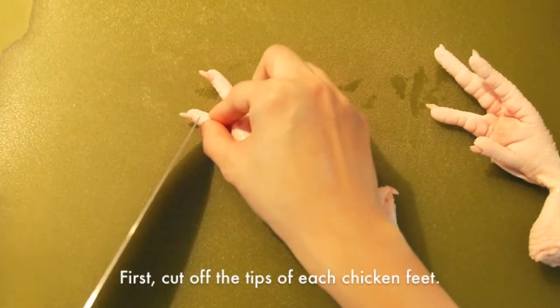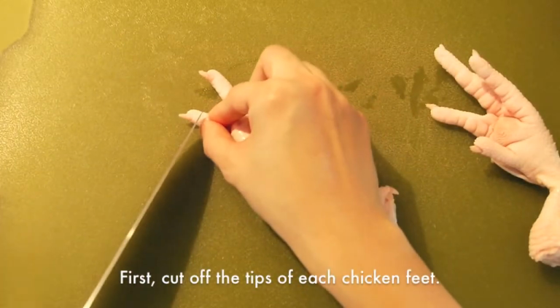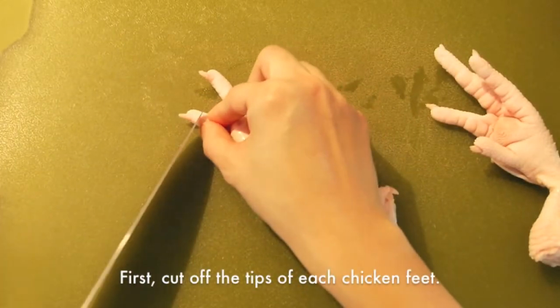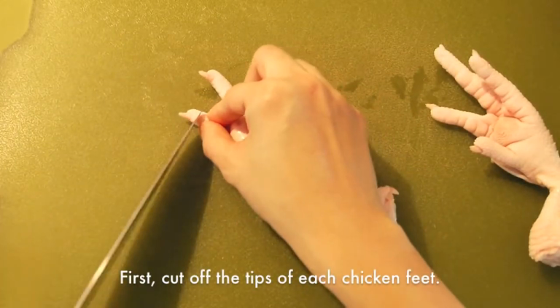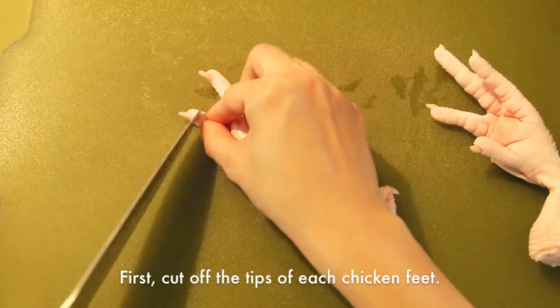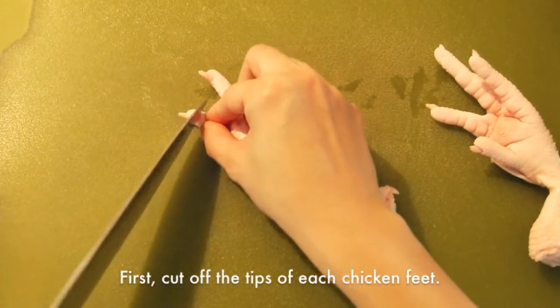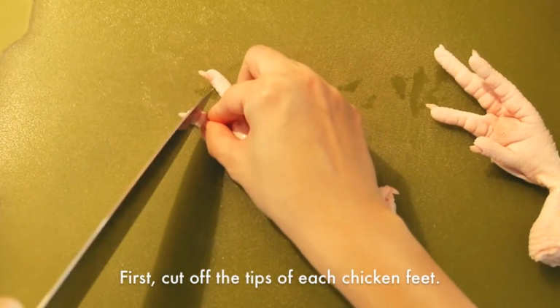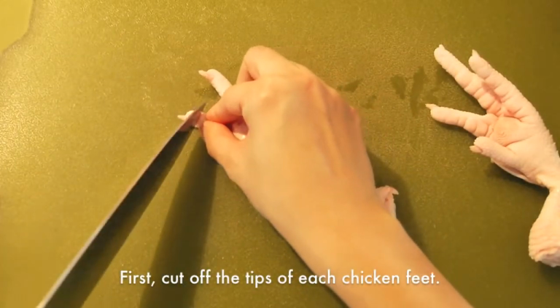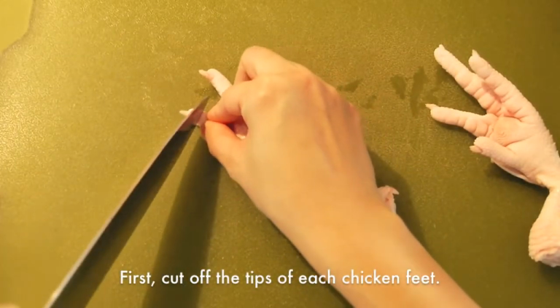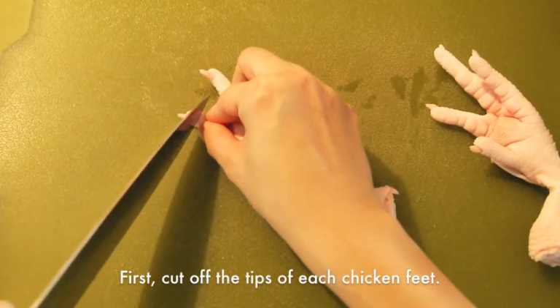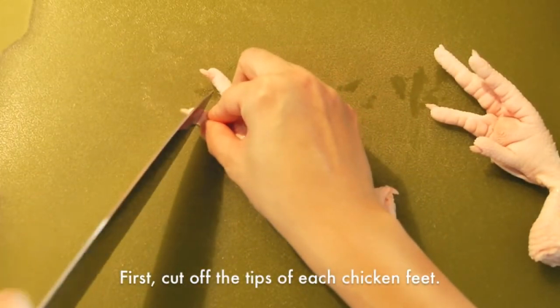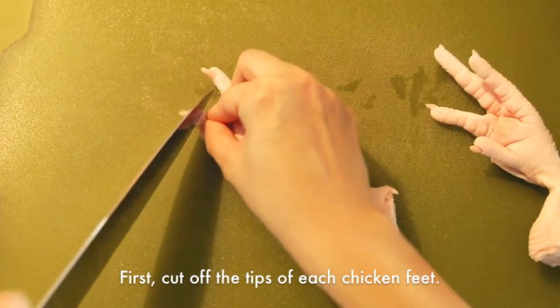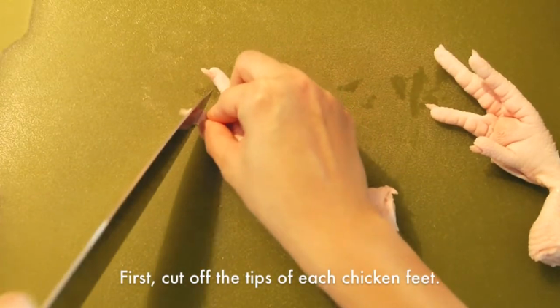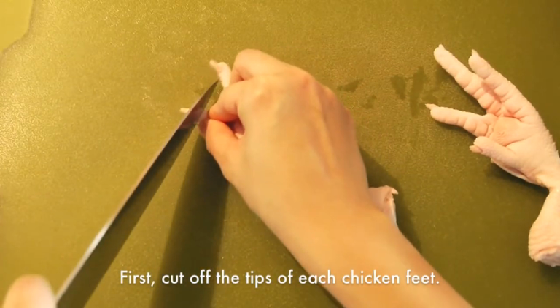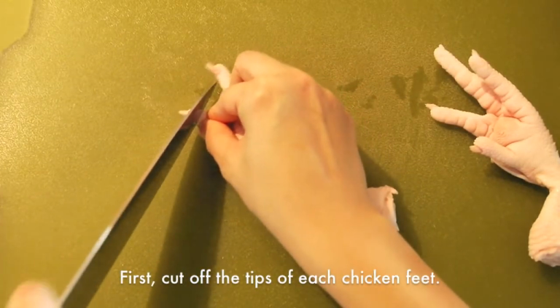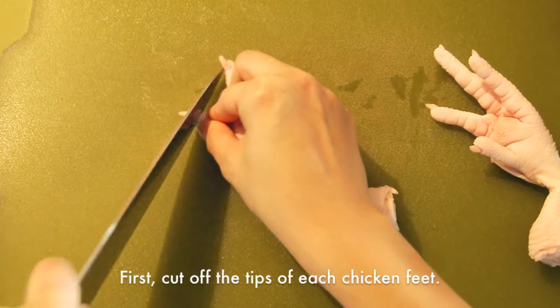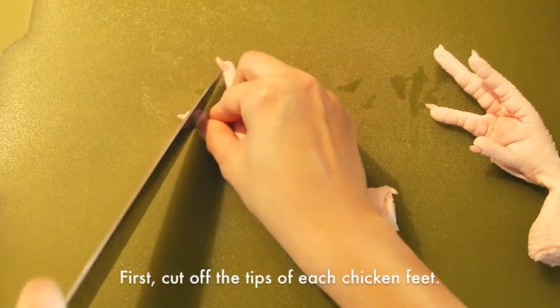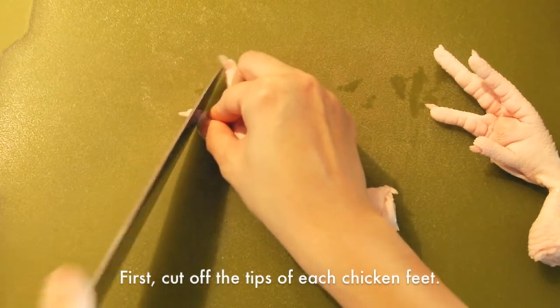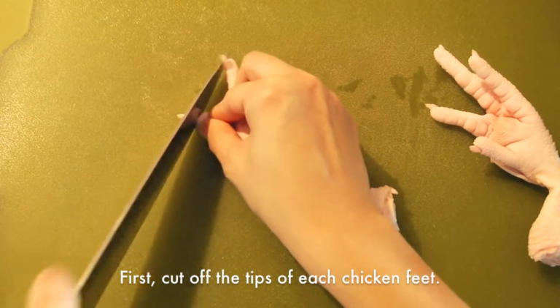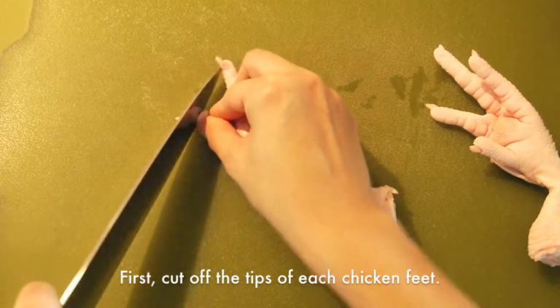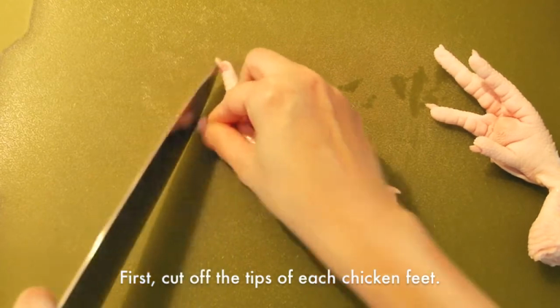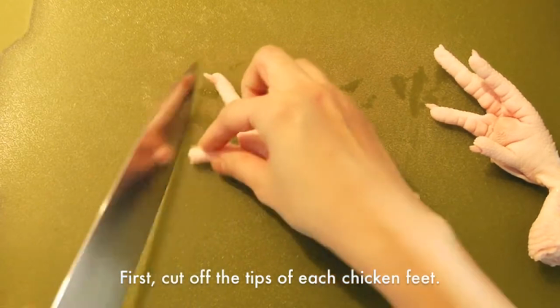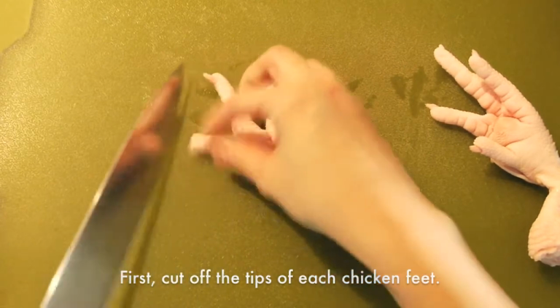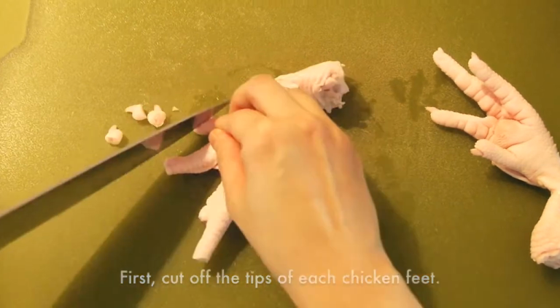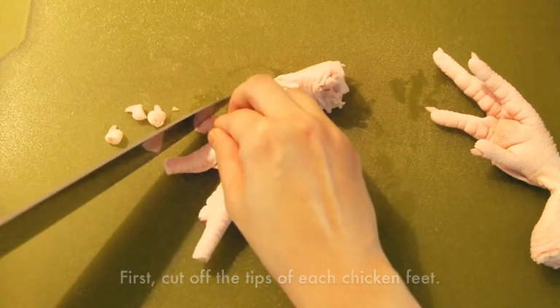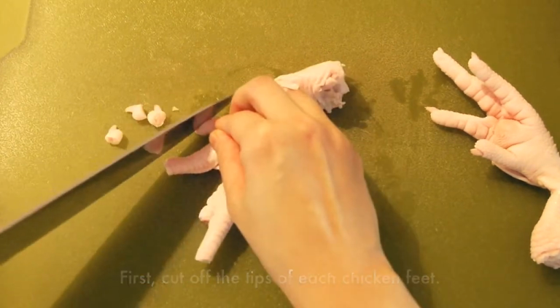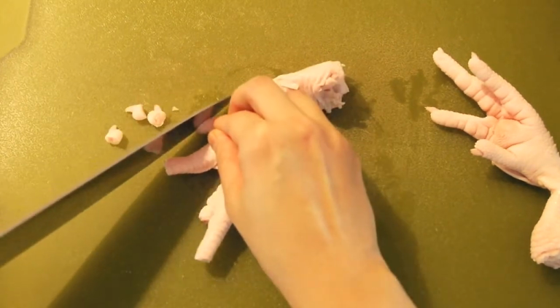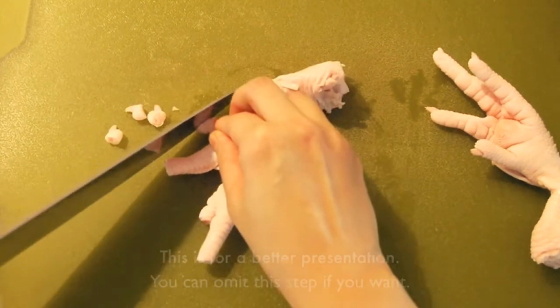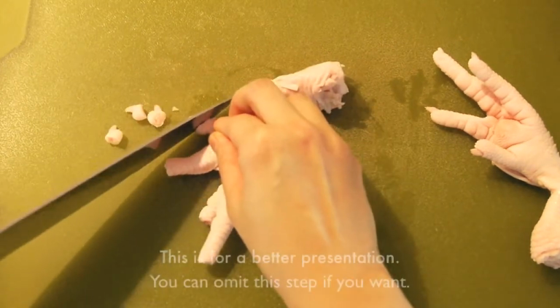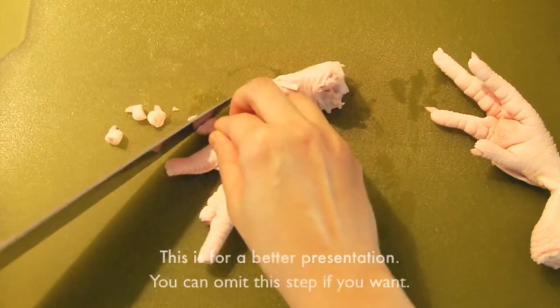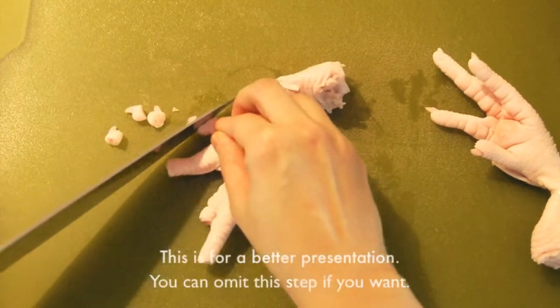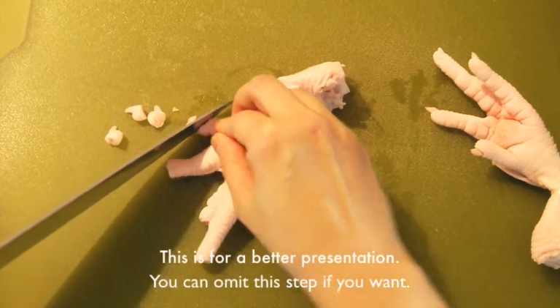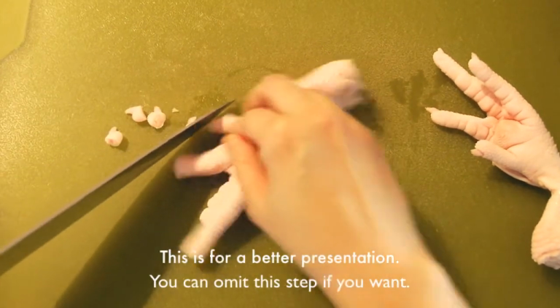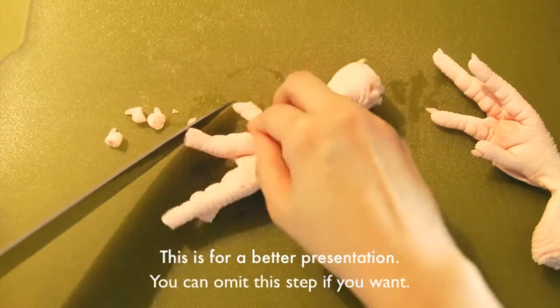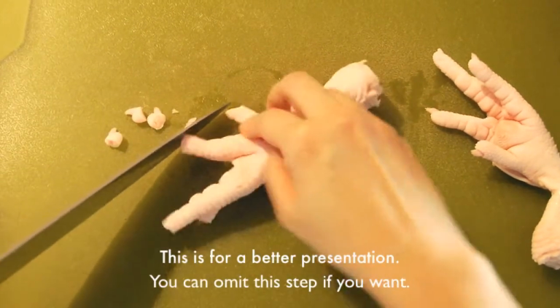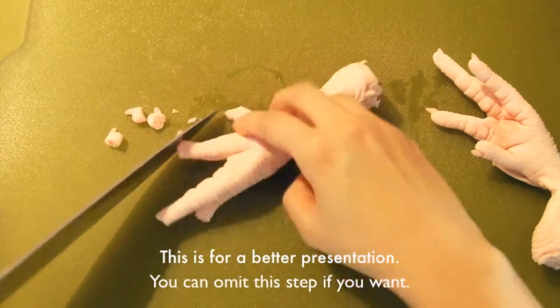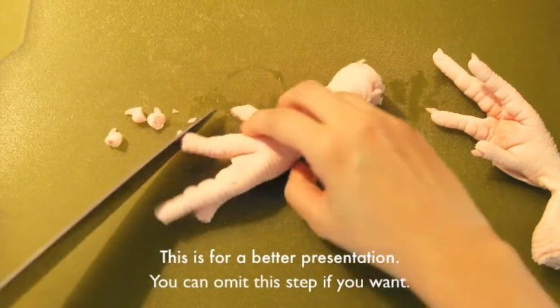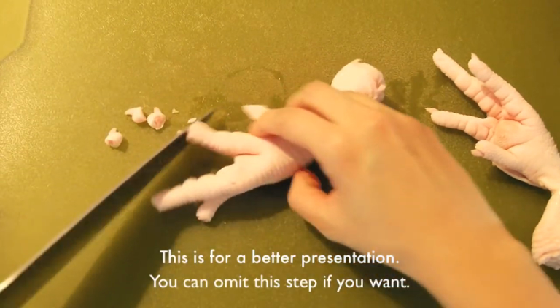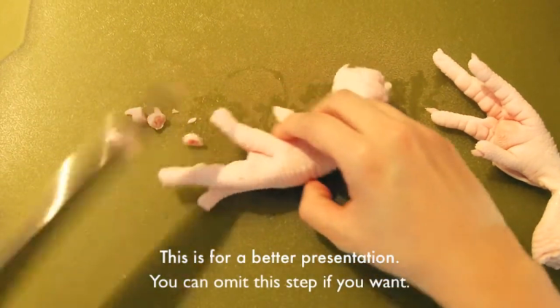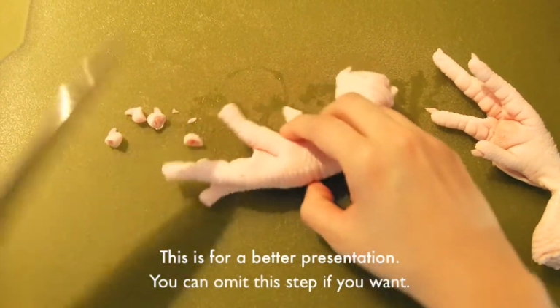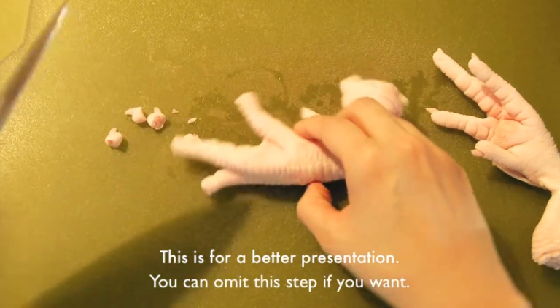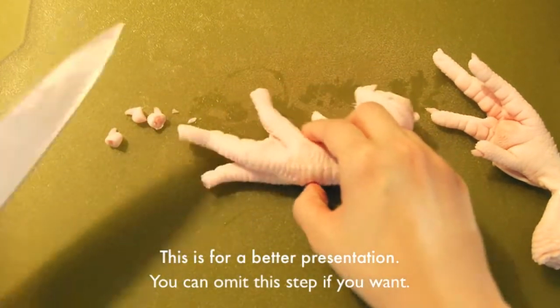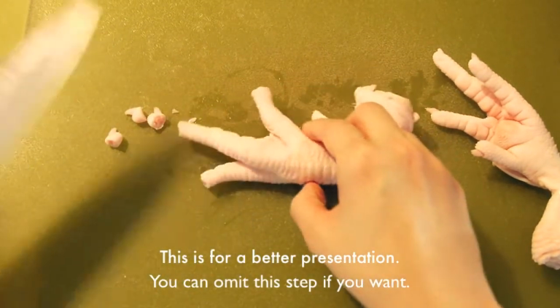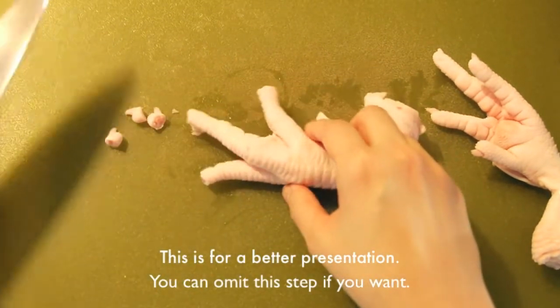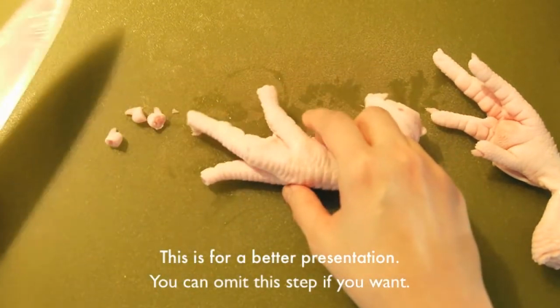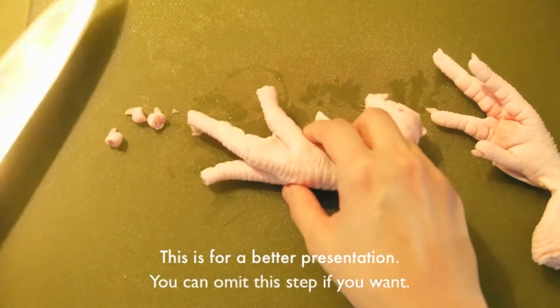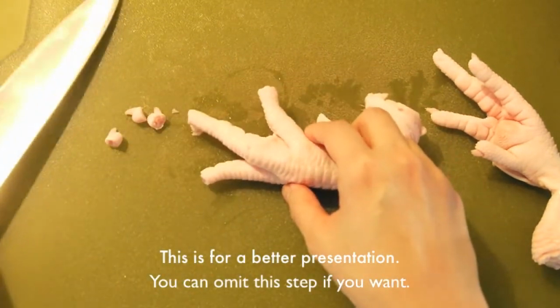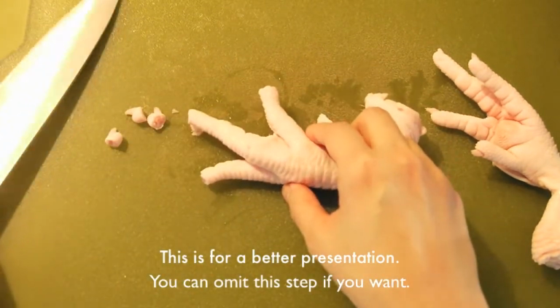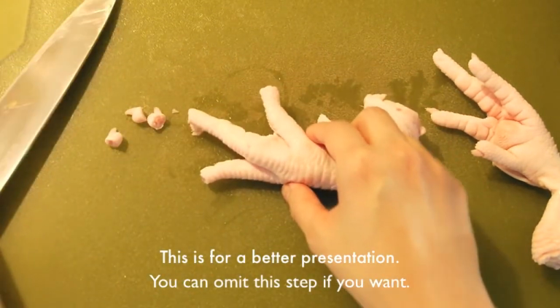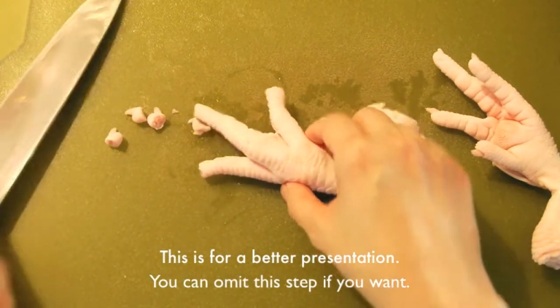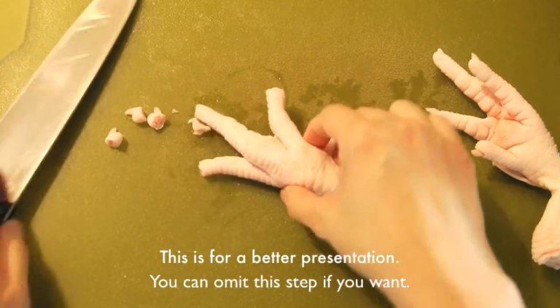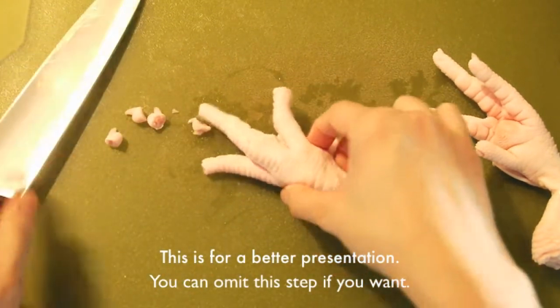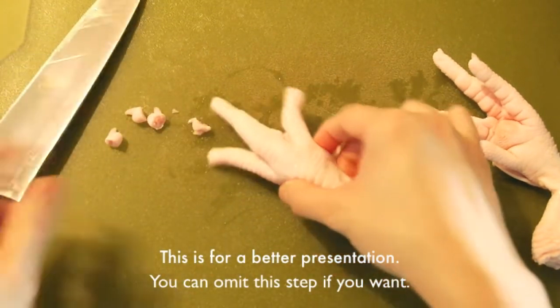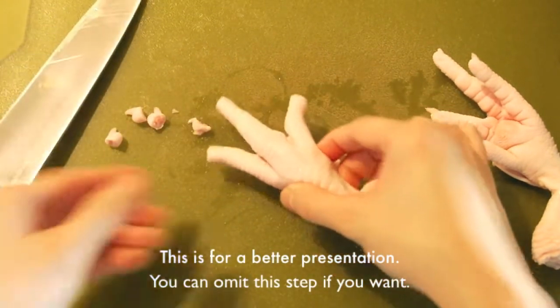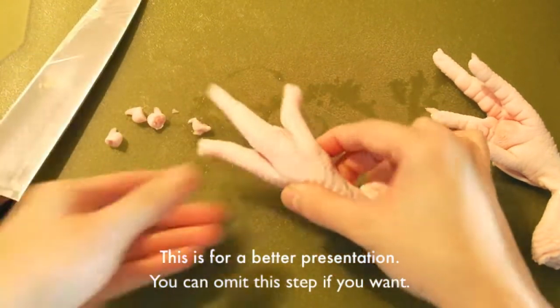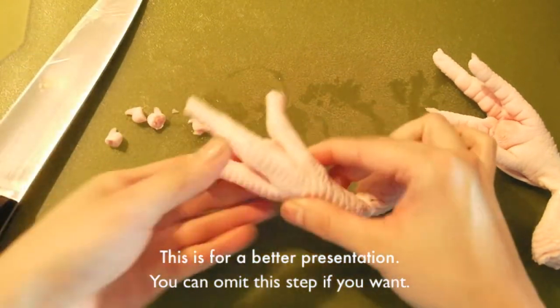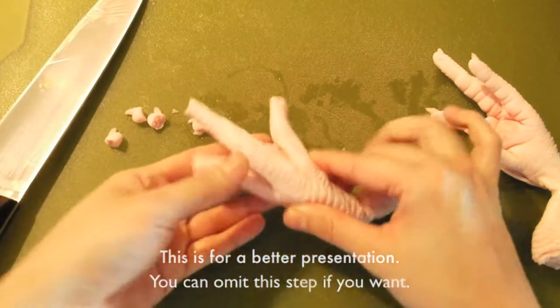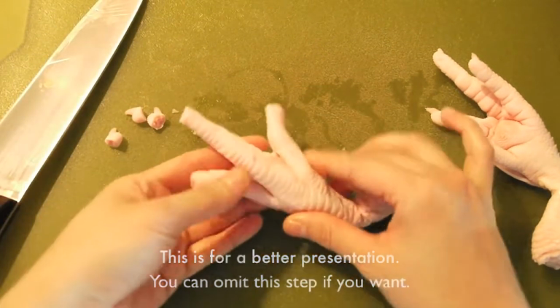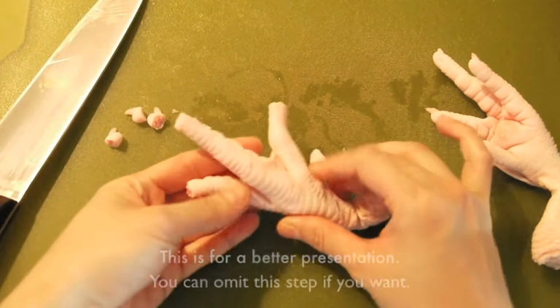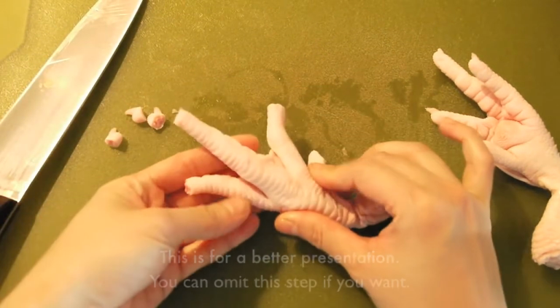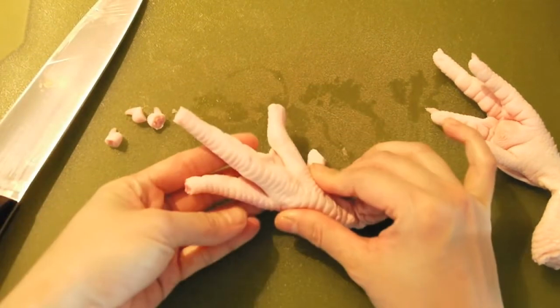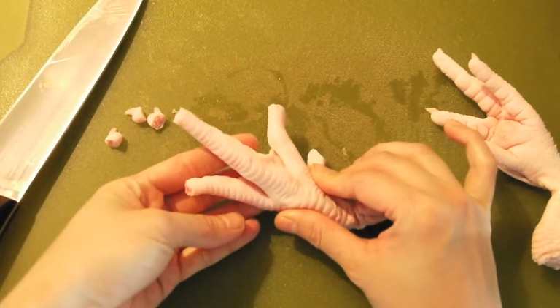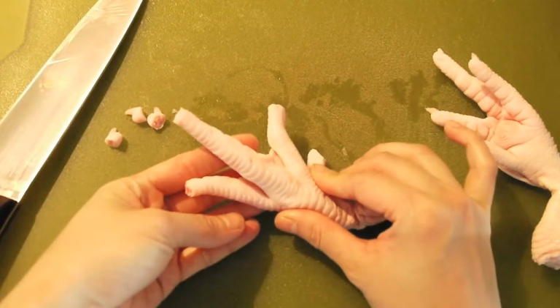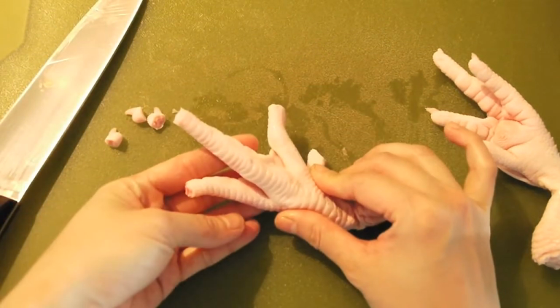First, cut off the tips of each chicken feet. This is for a better presentation — you can omit this step if you want.